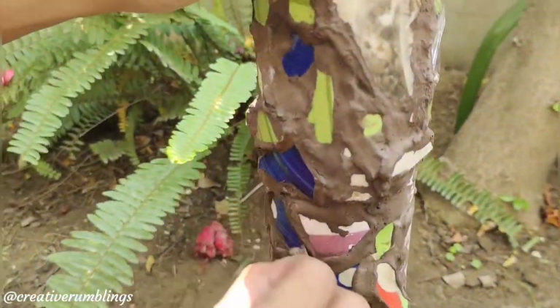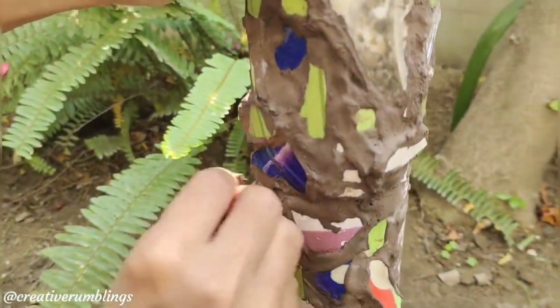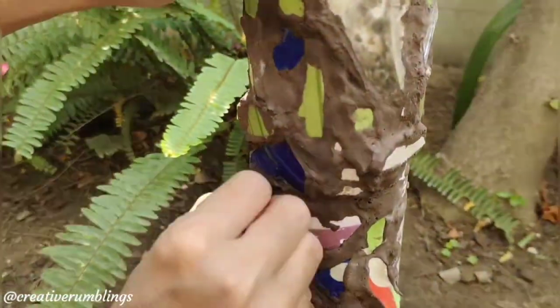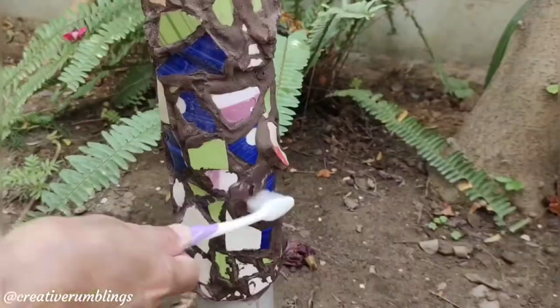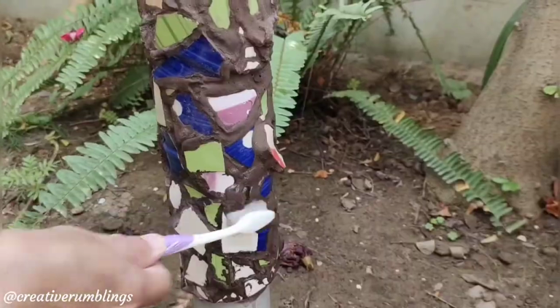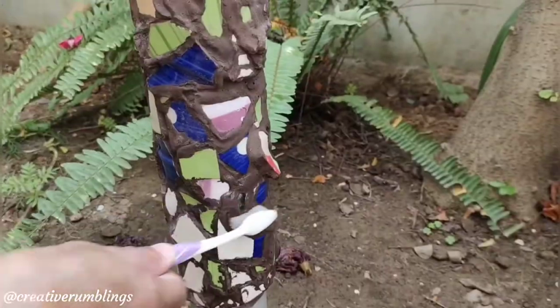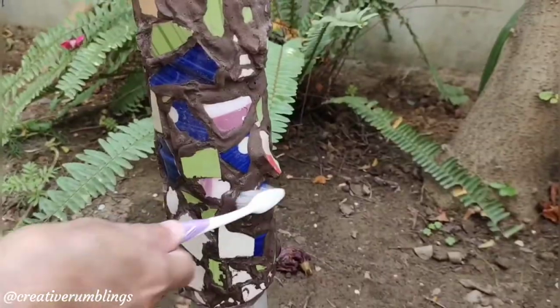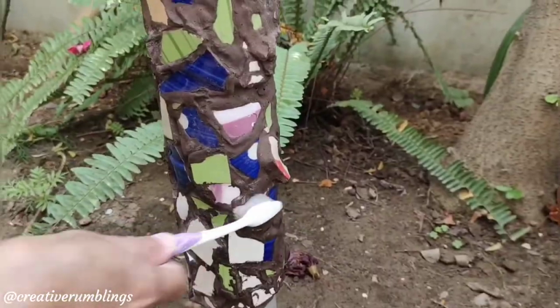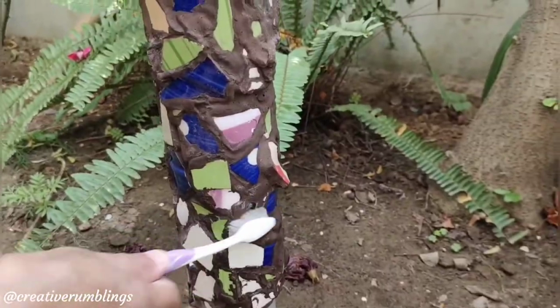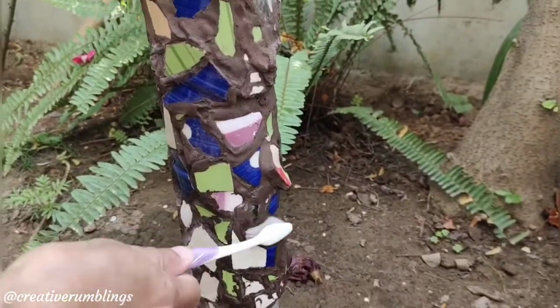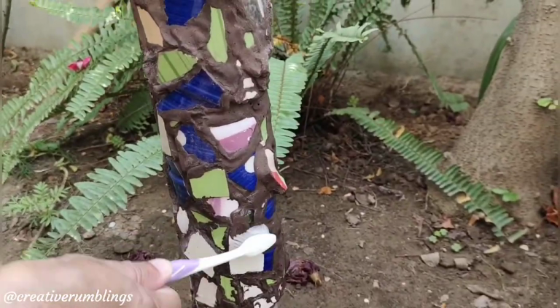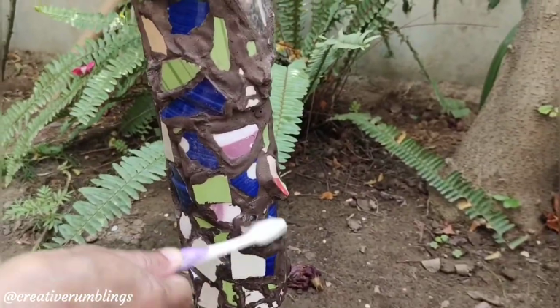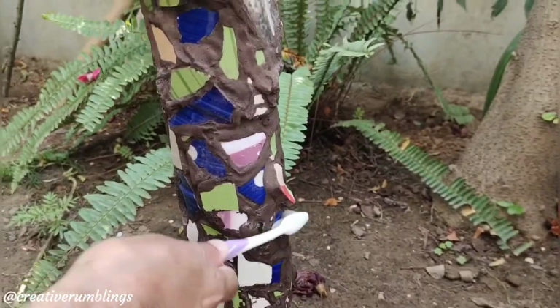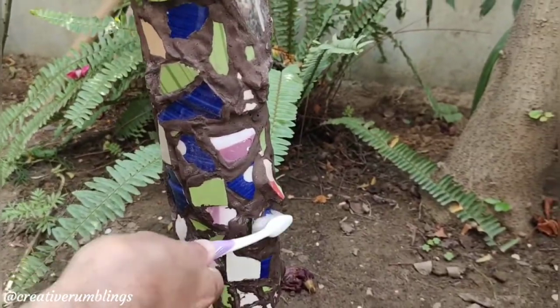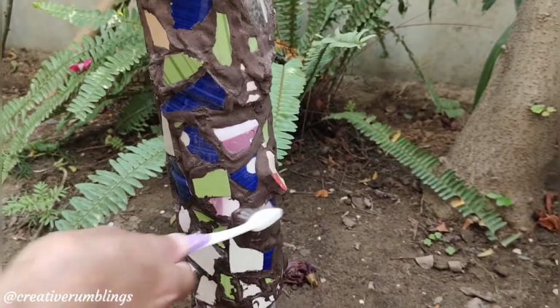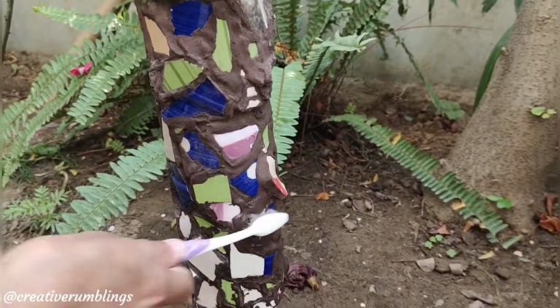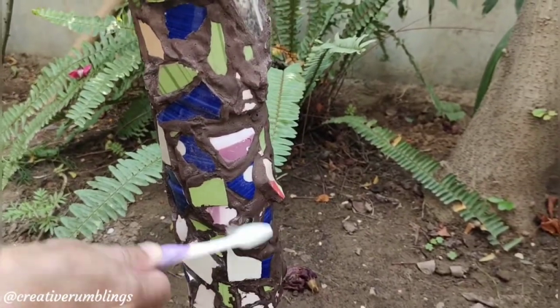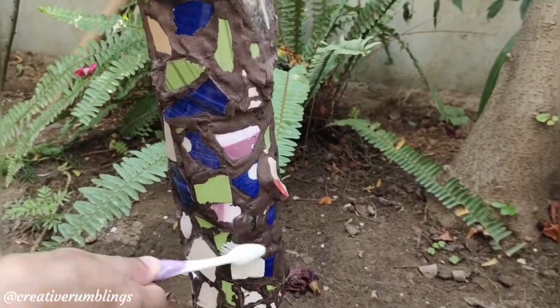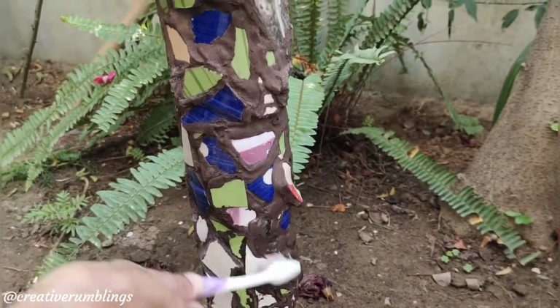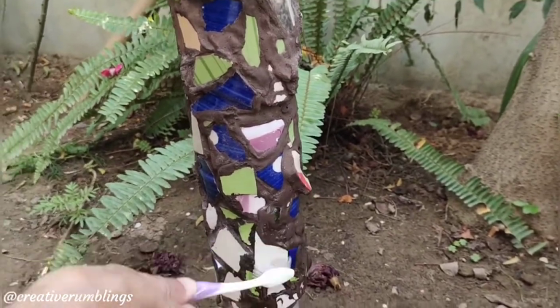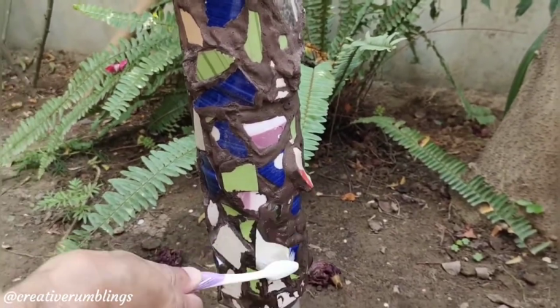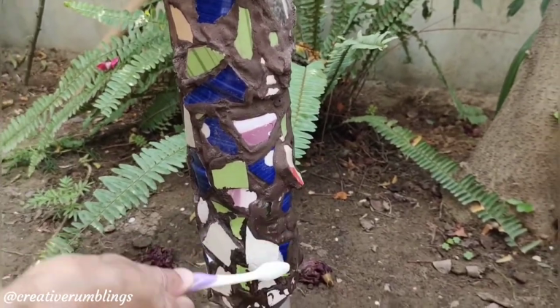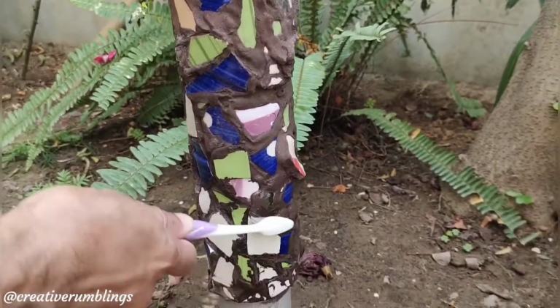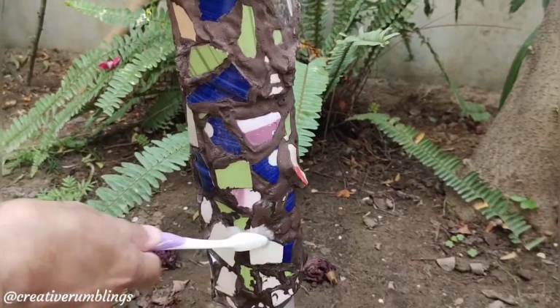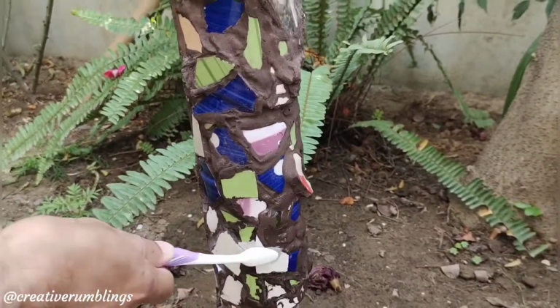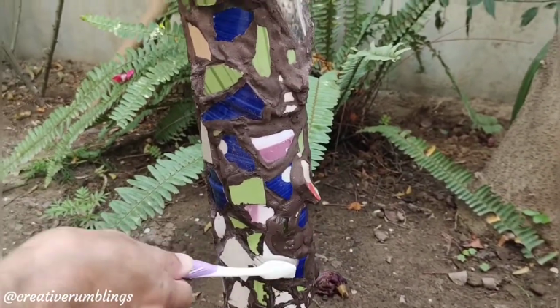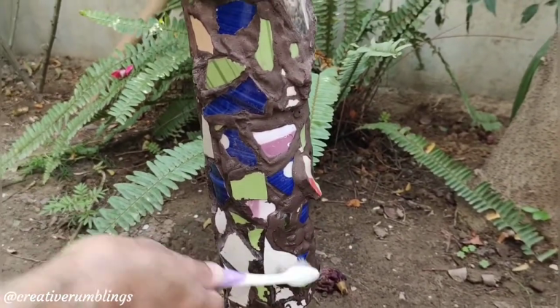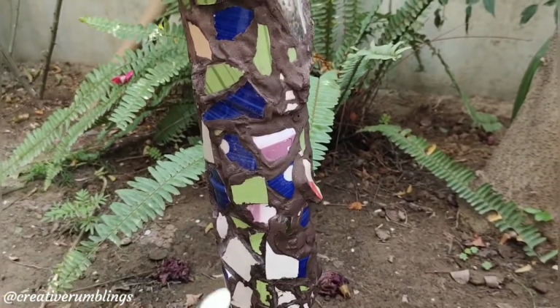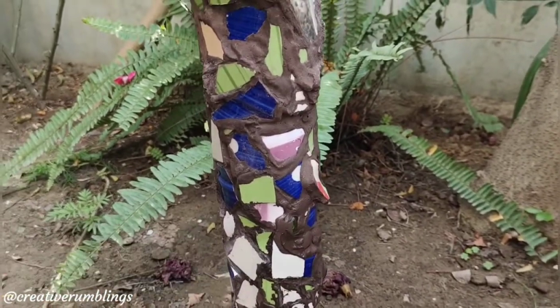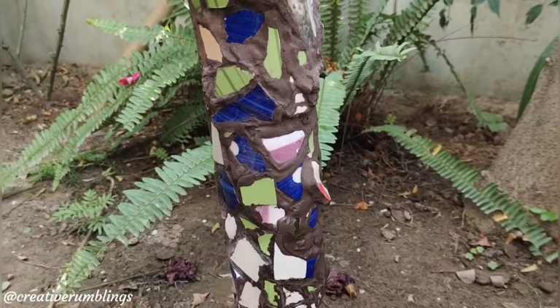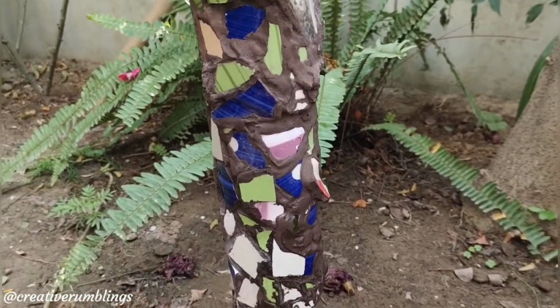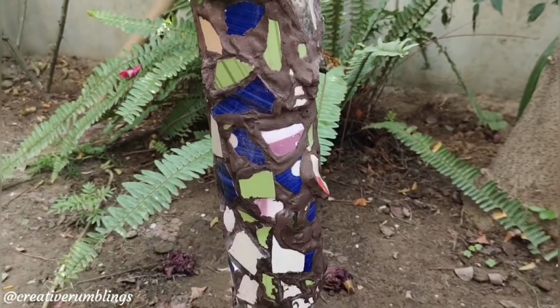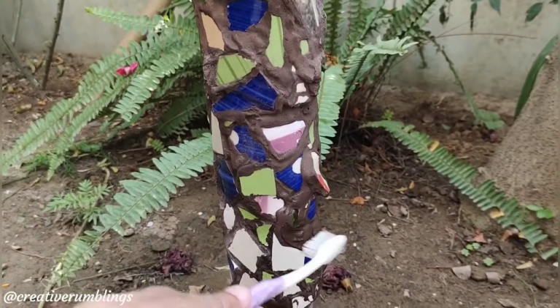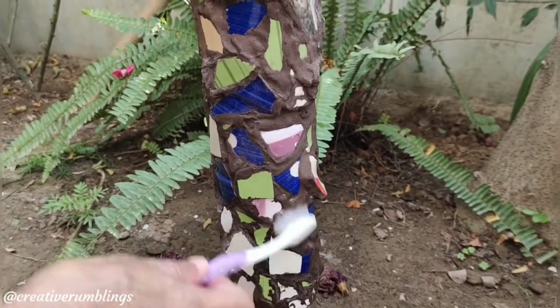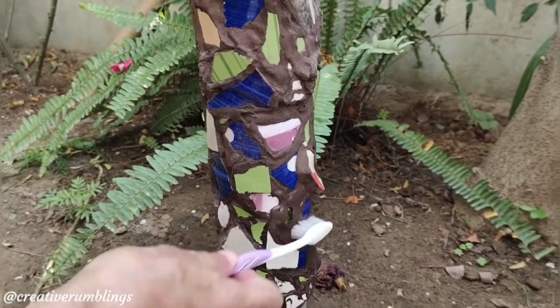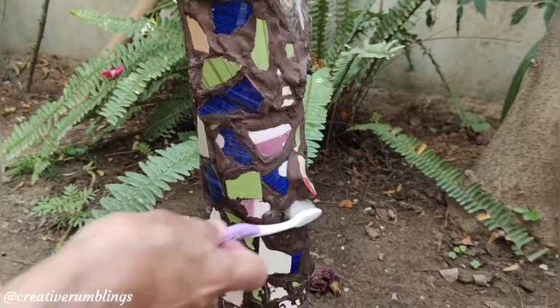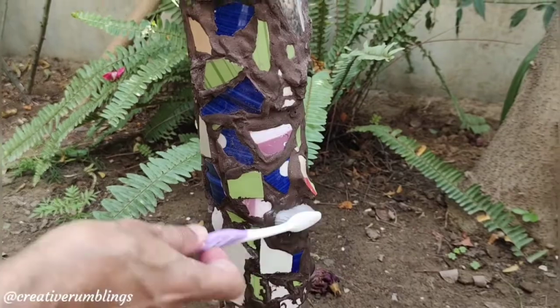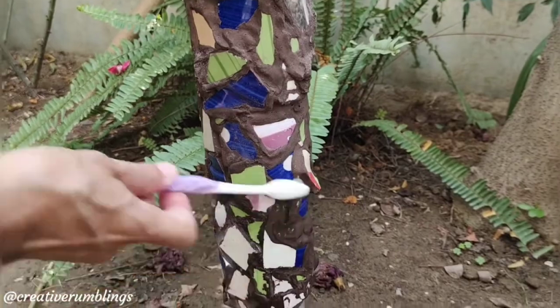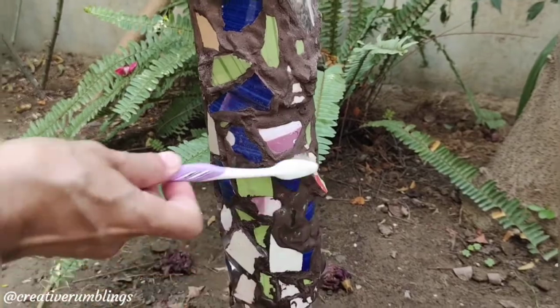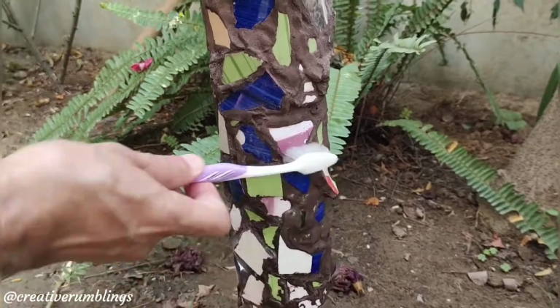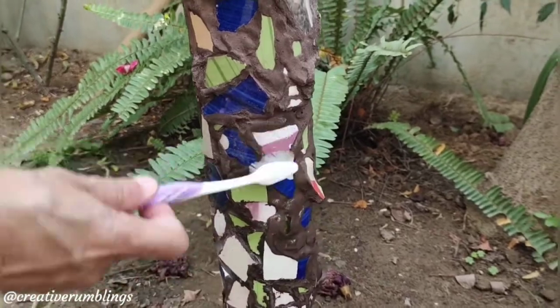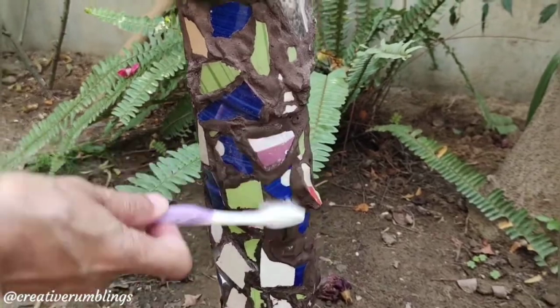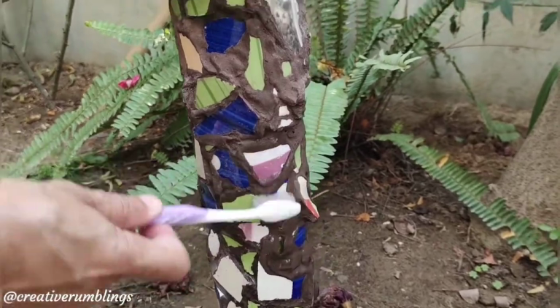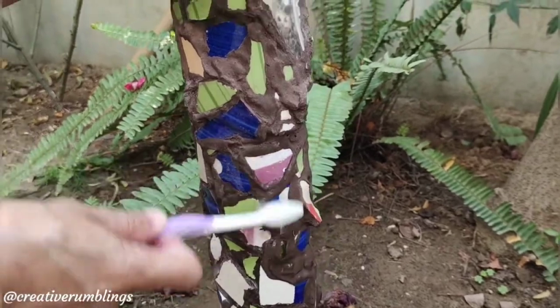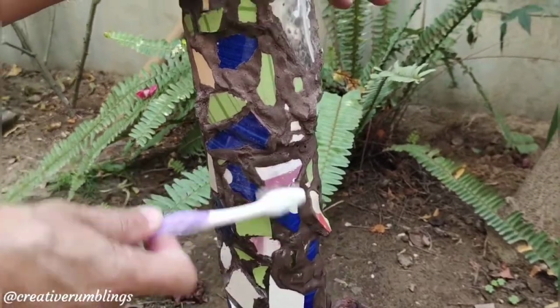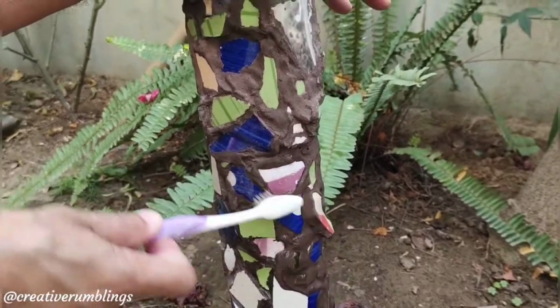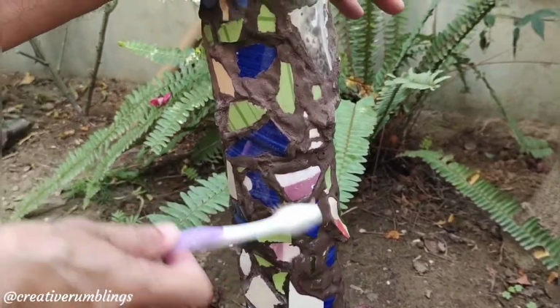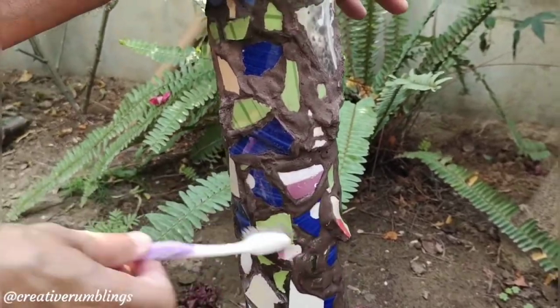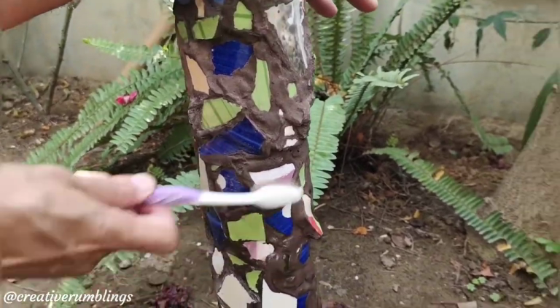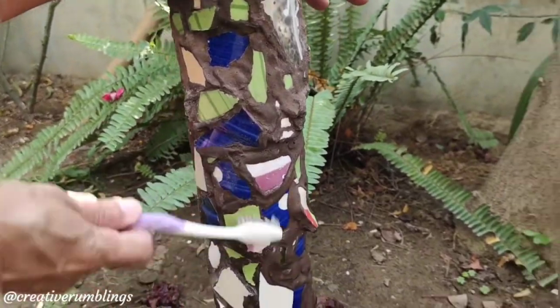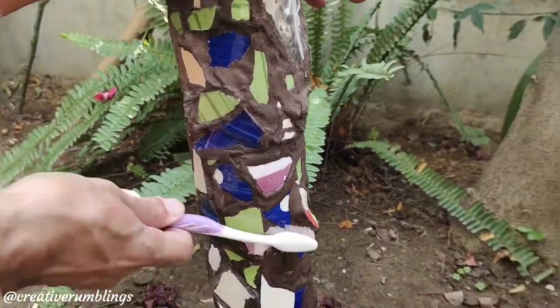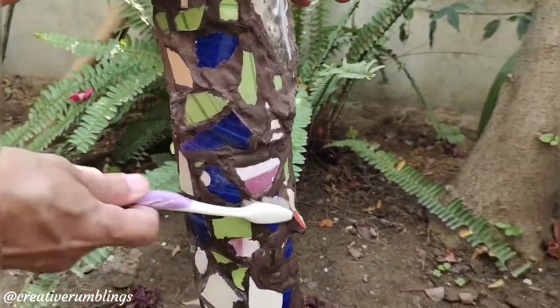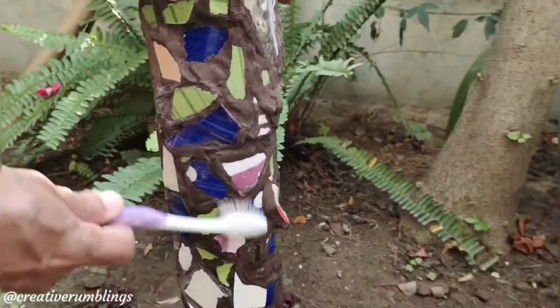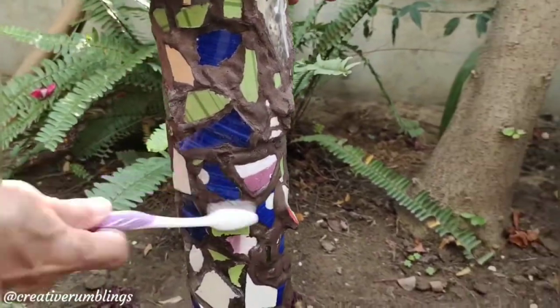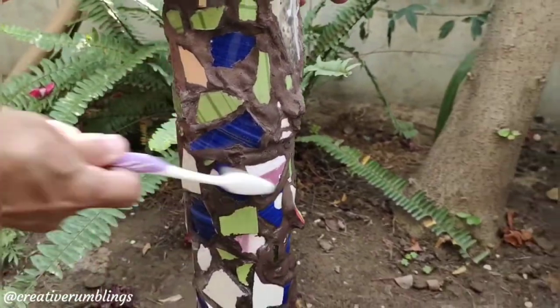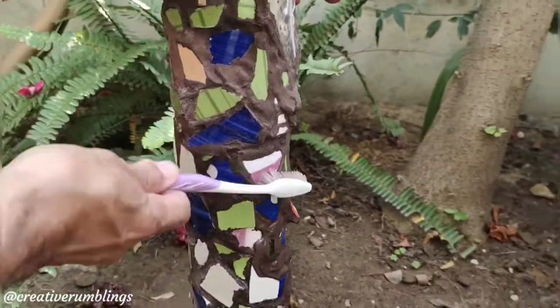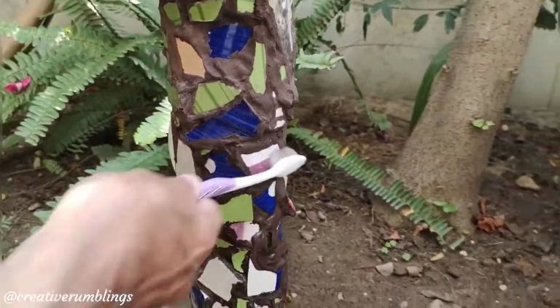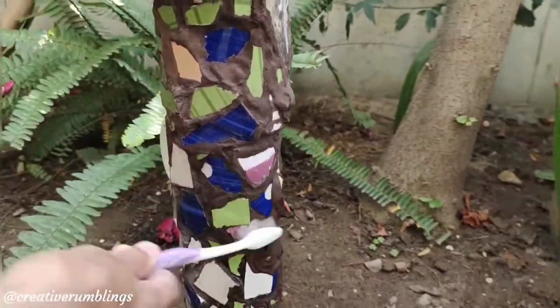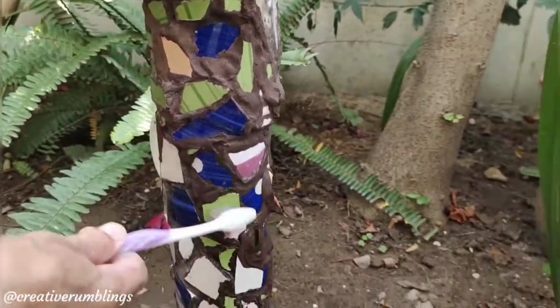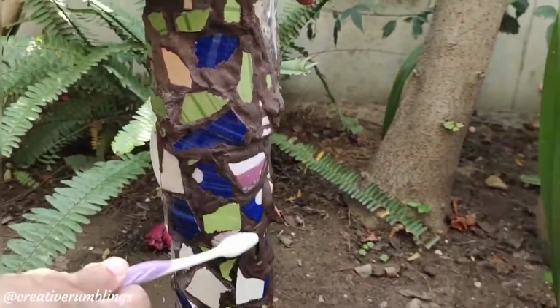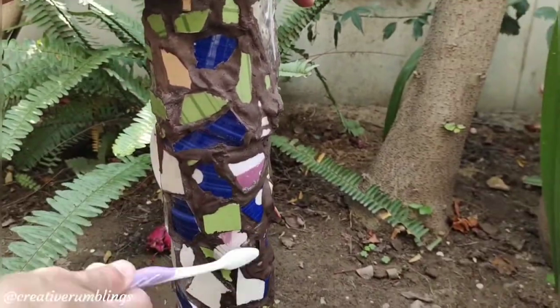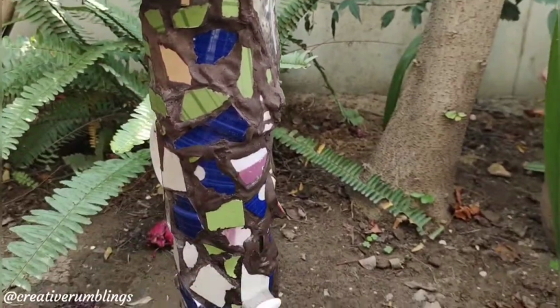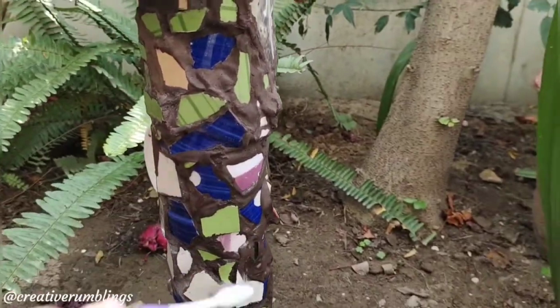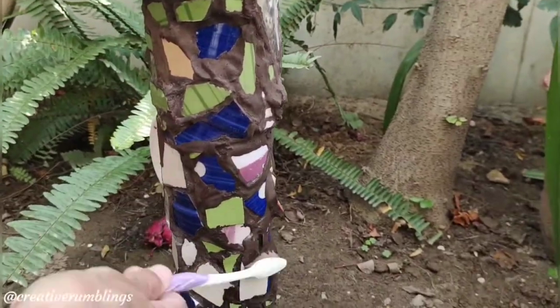After the mosaic has dried, you can then use an old toothbrush to make your tiles shine brighter.